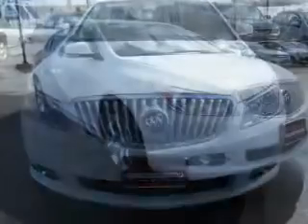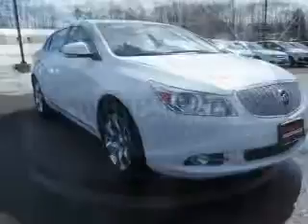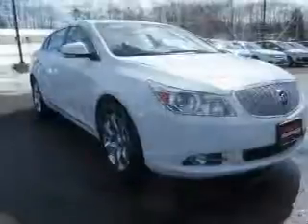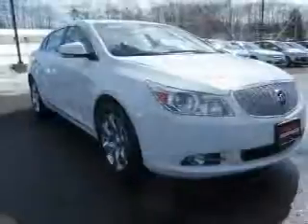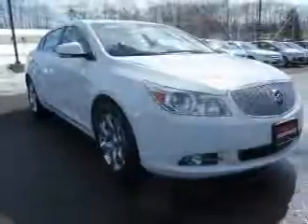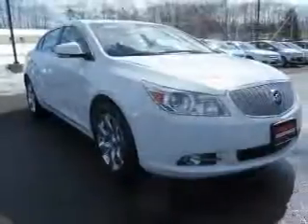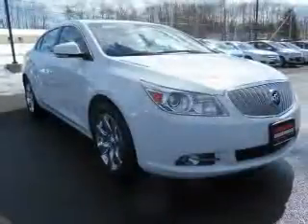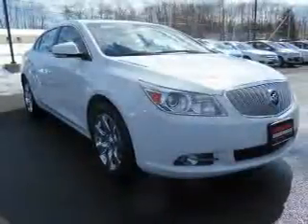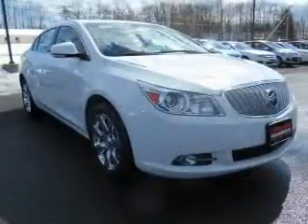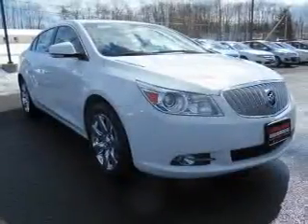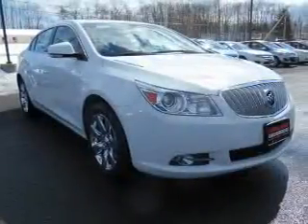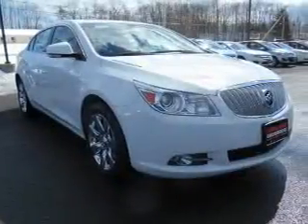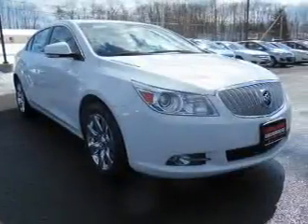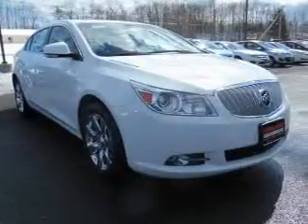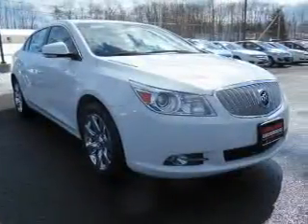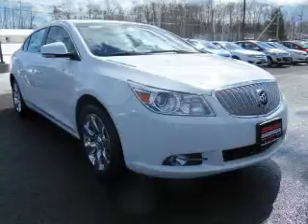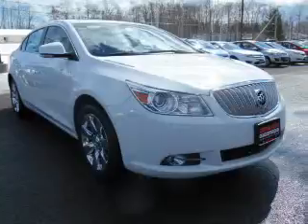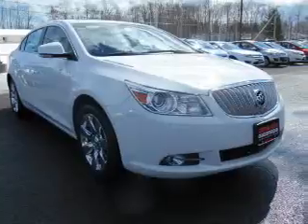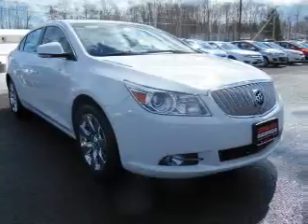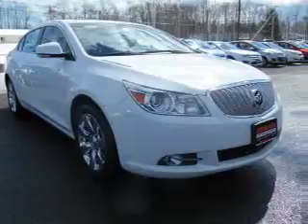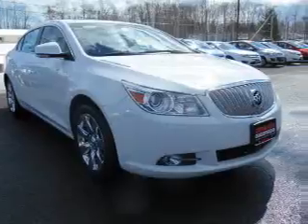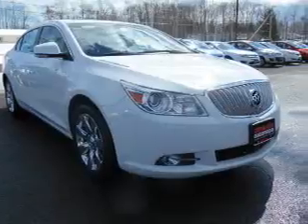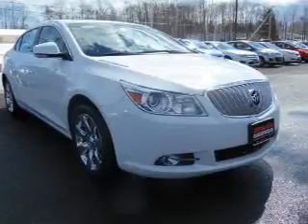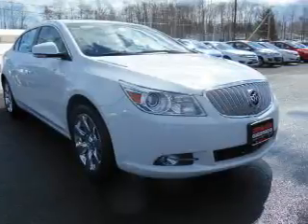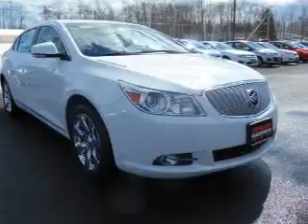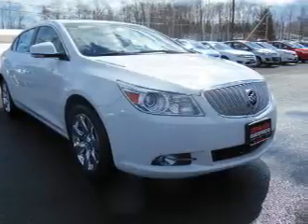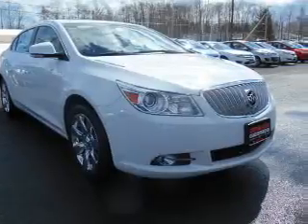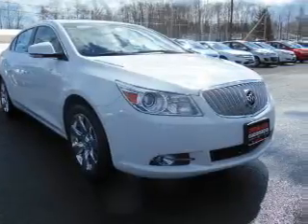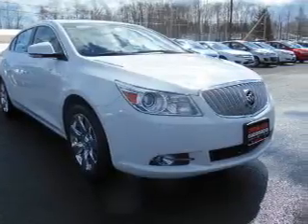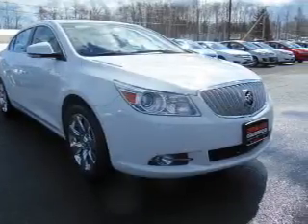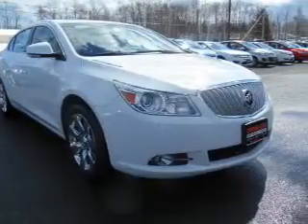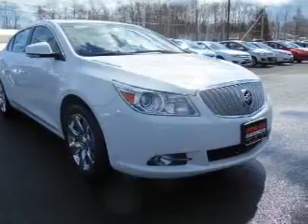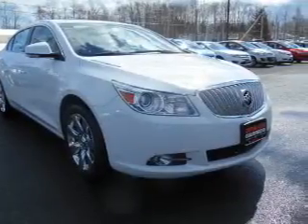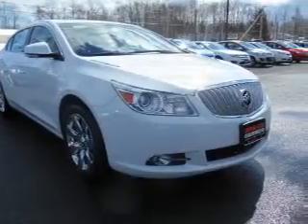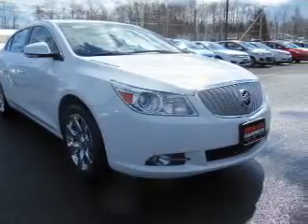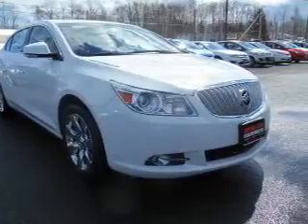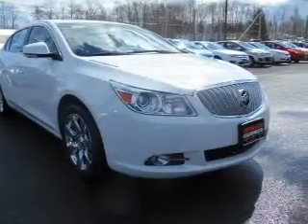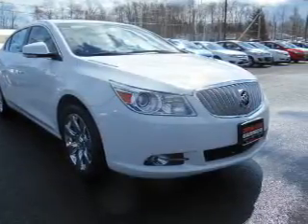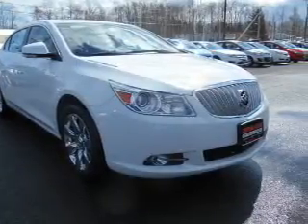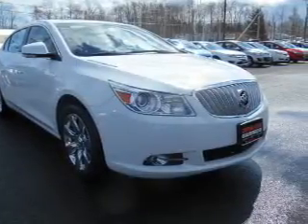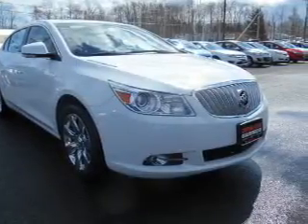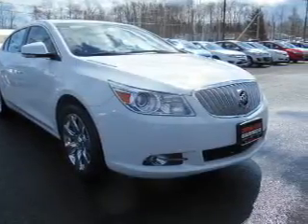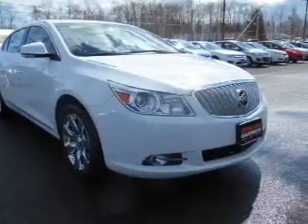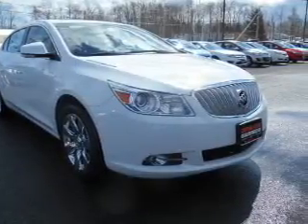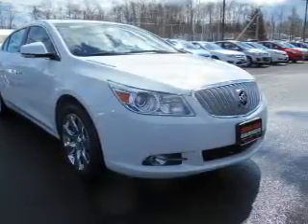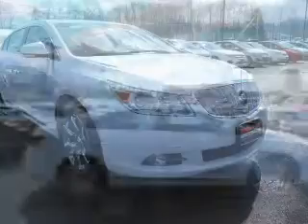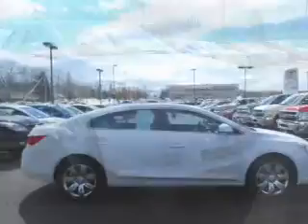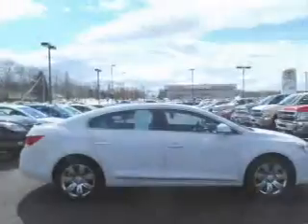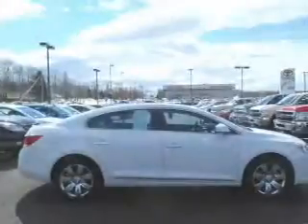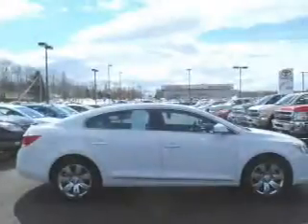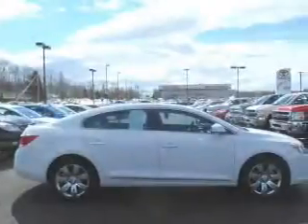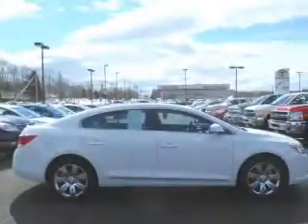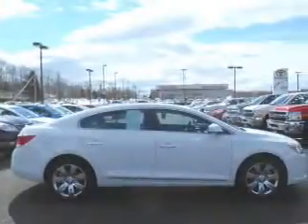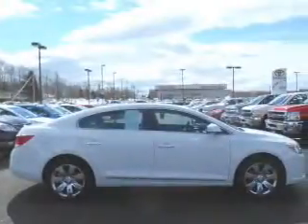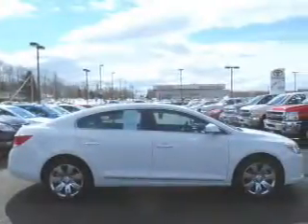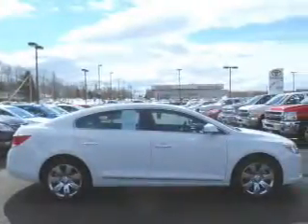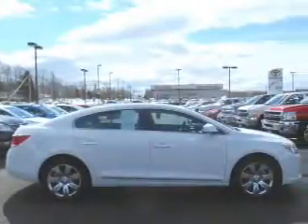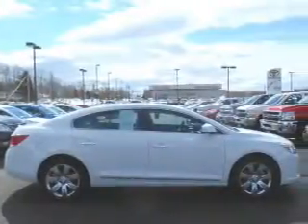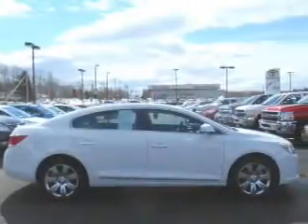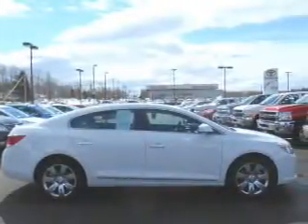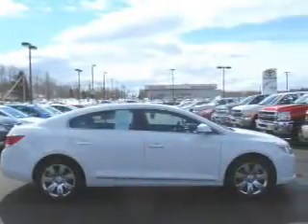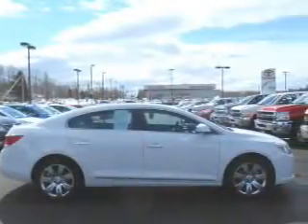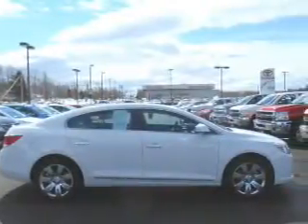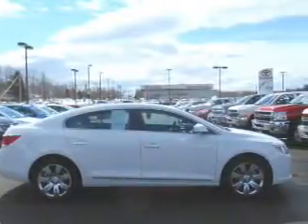With a solid 6-cylinder engine, the powertrain includes all-wheel drive, driven by a 6-speed automatic transmission.